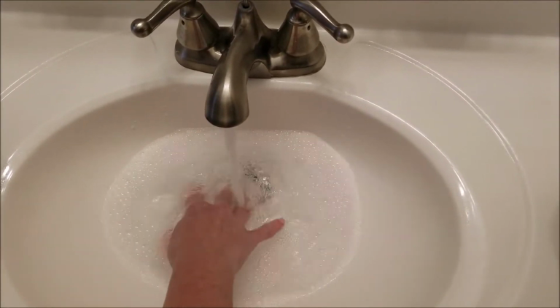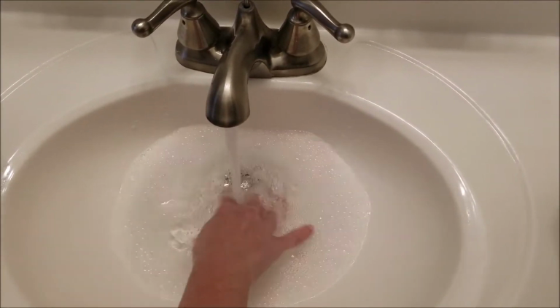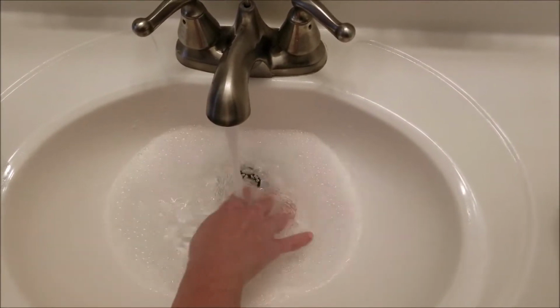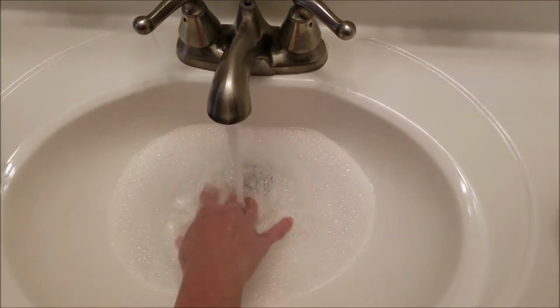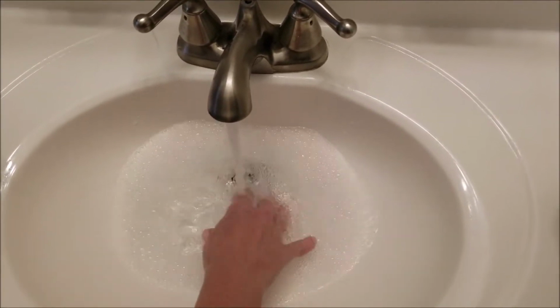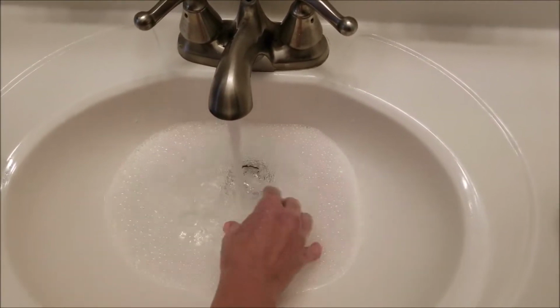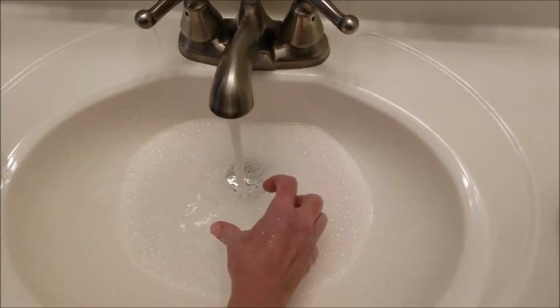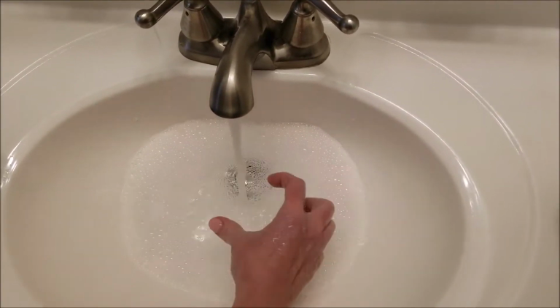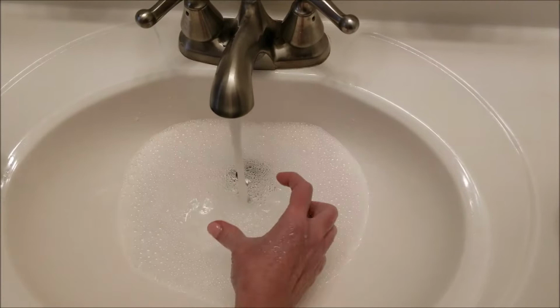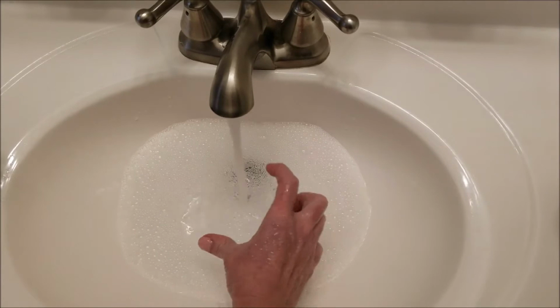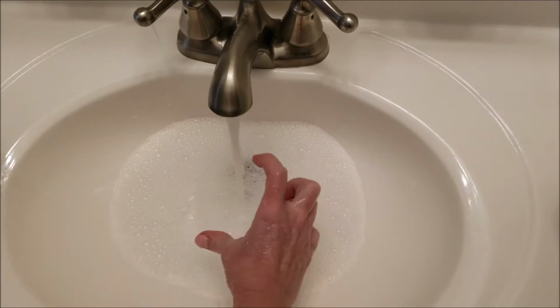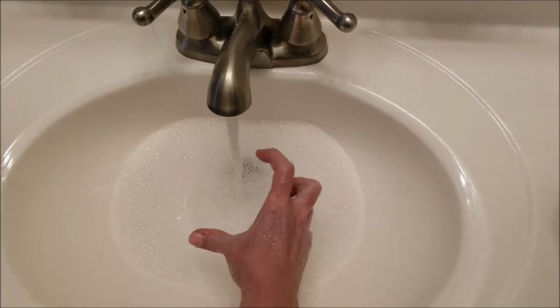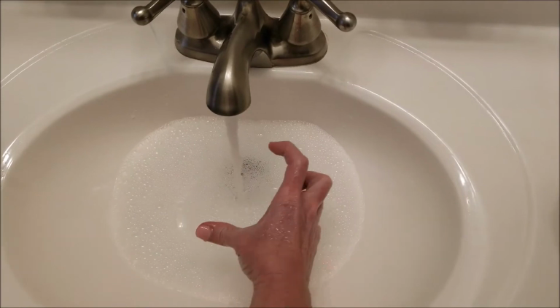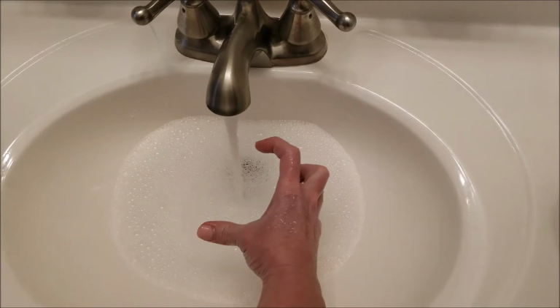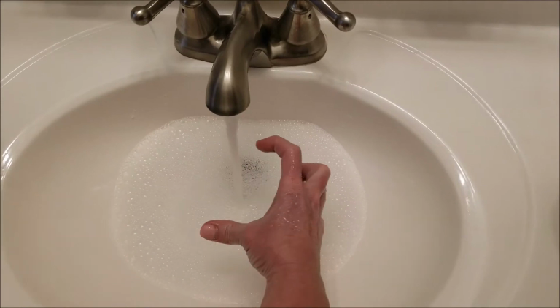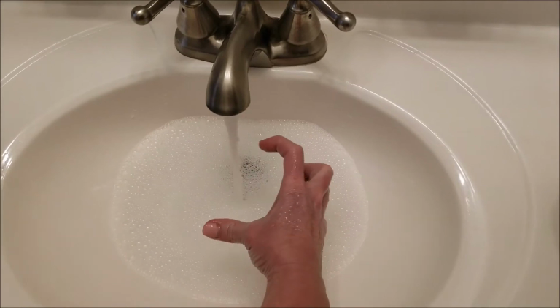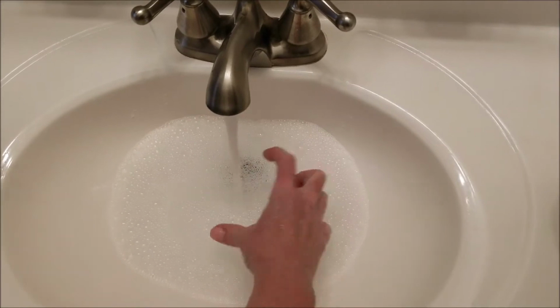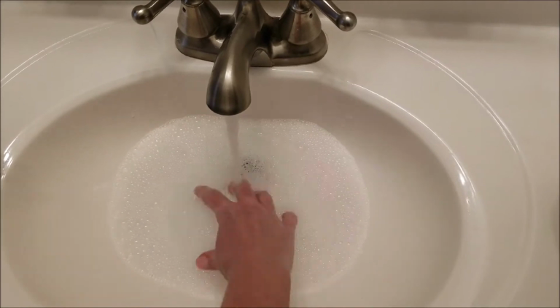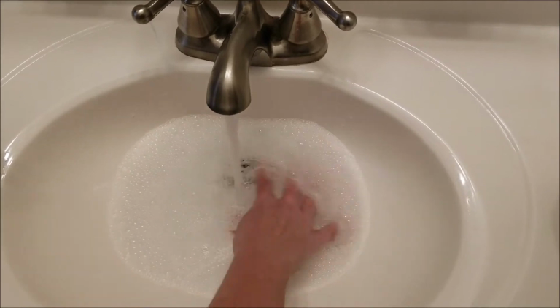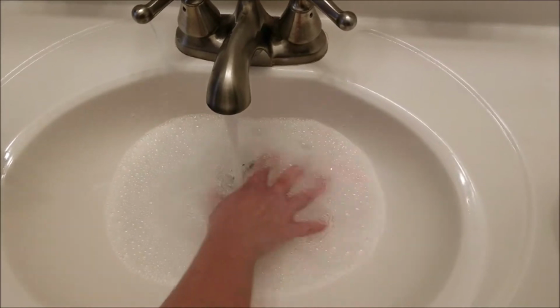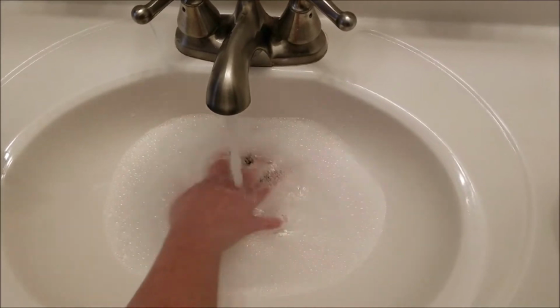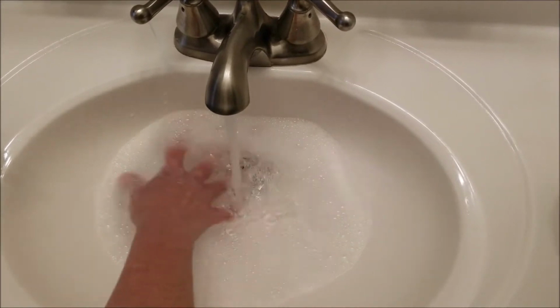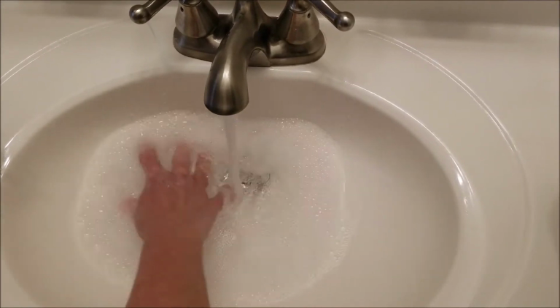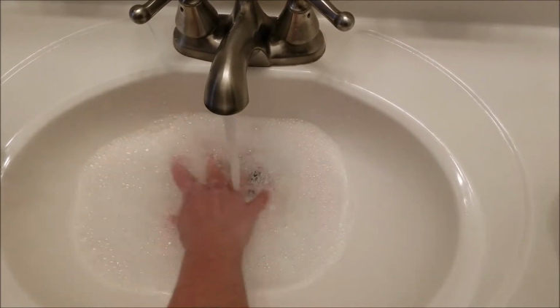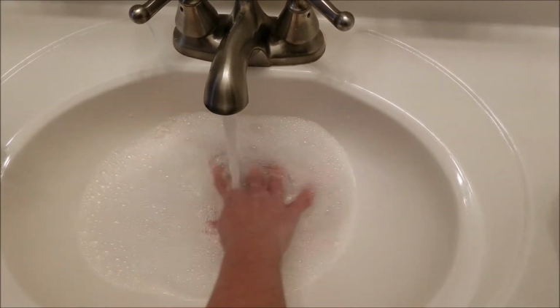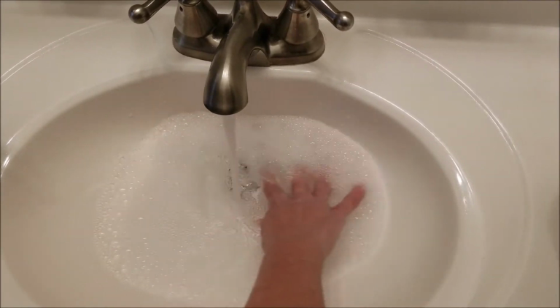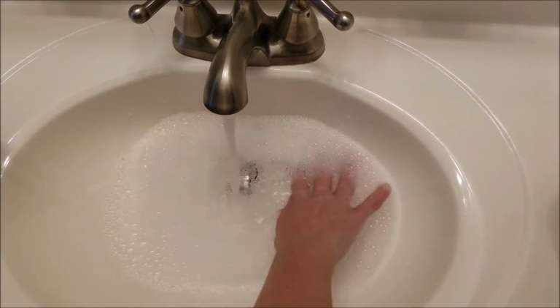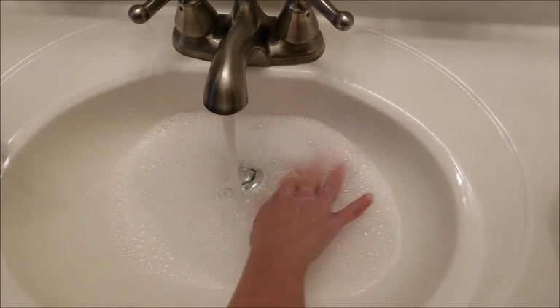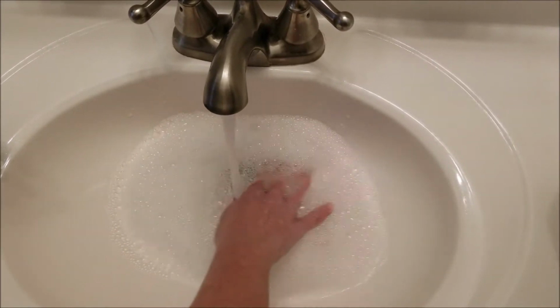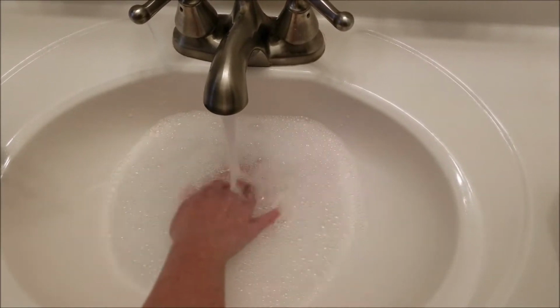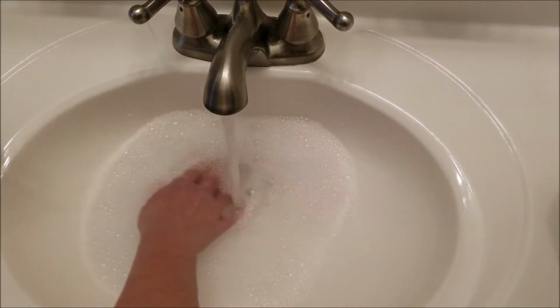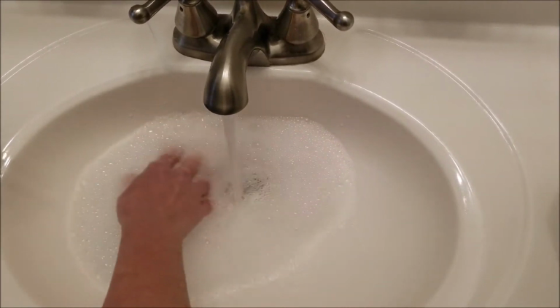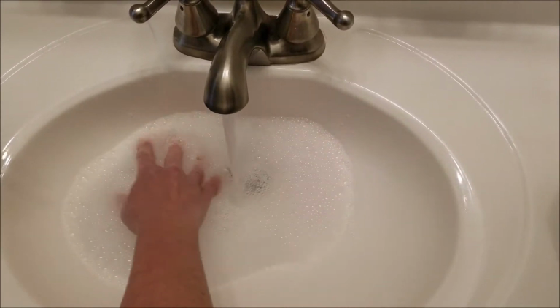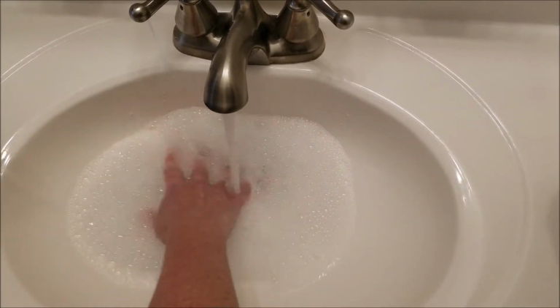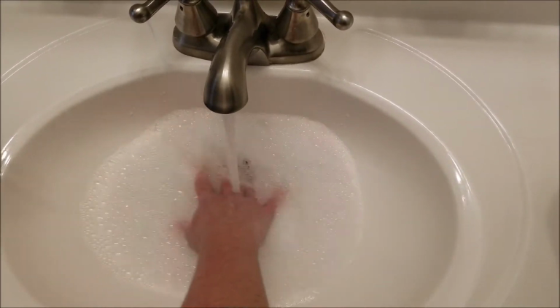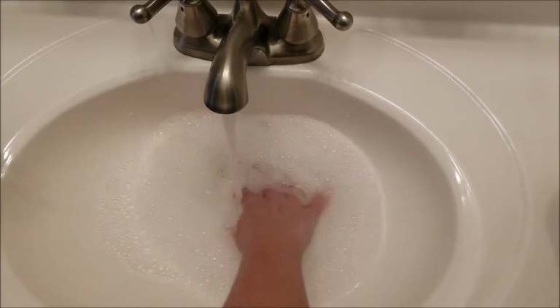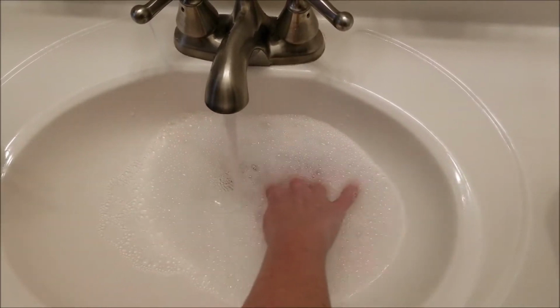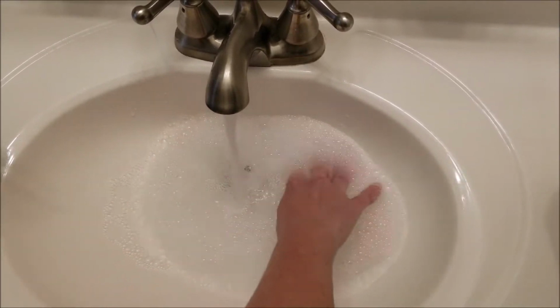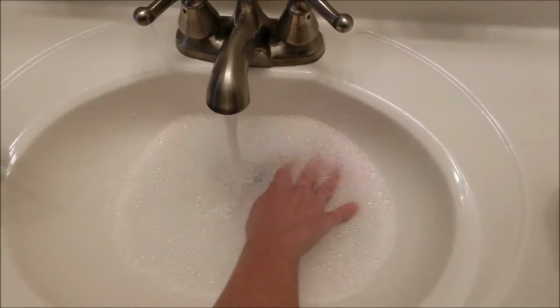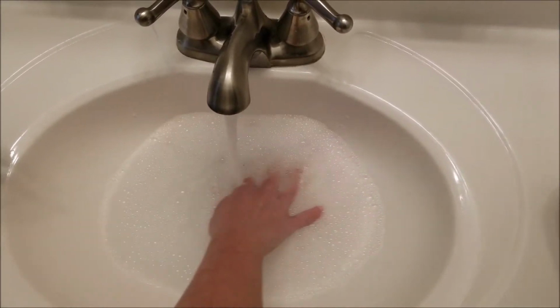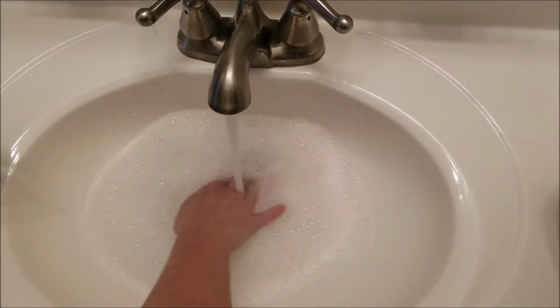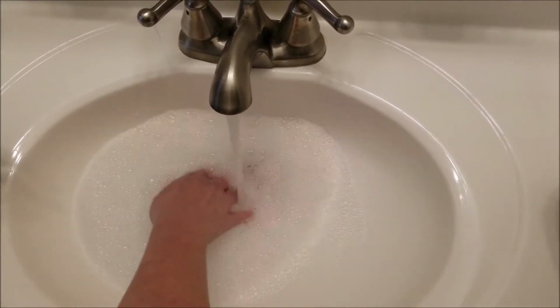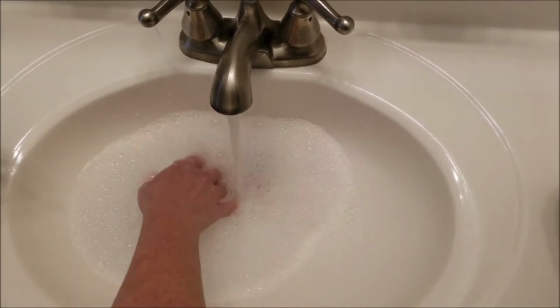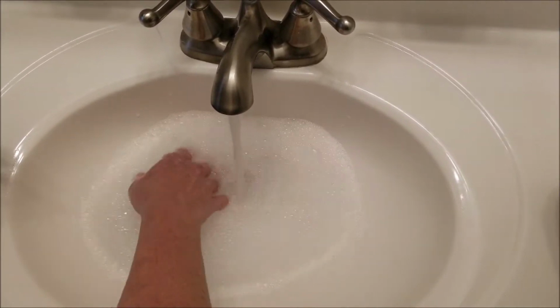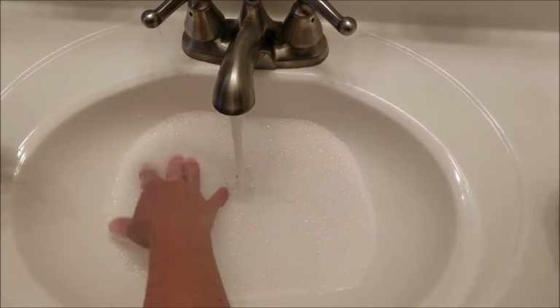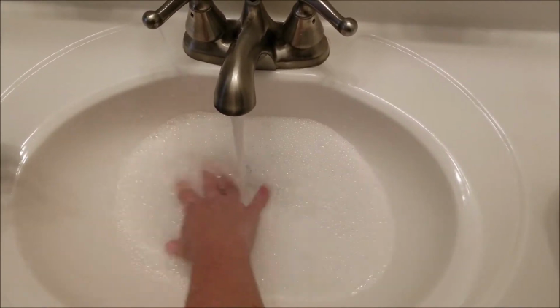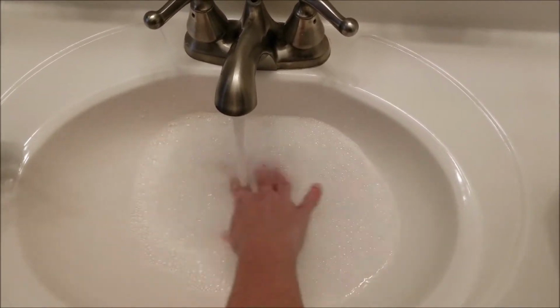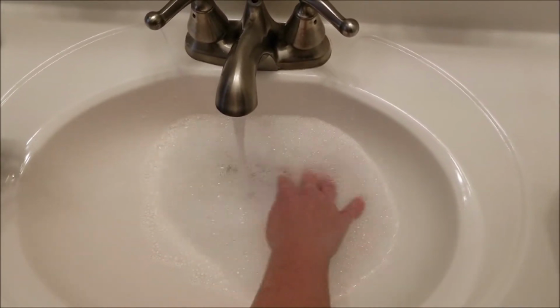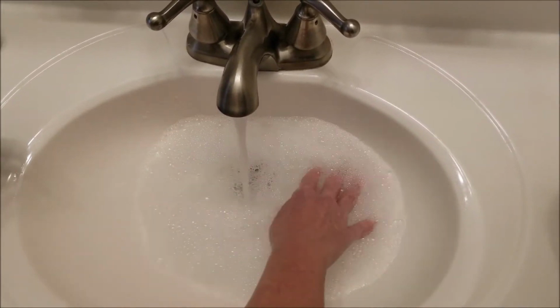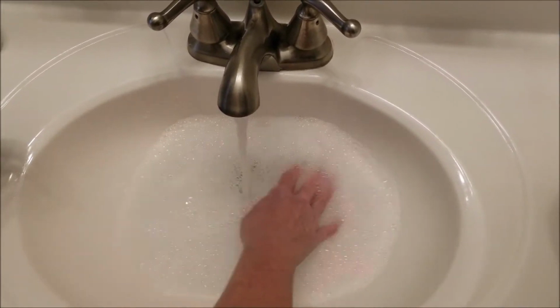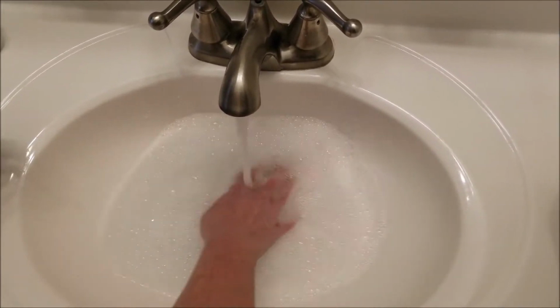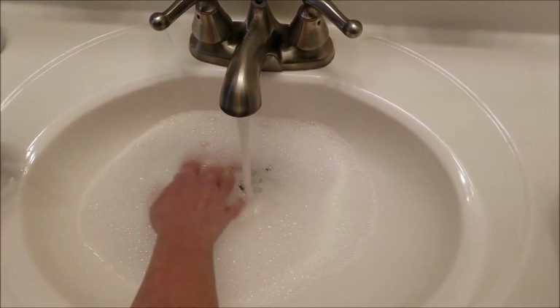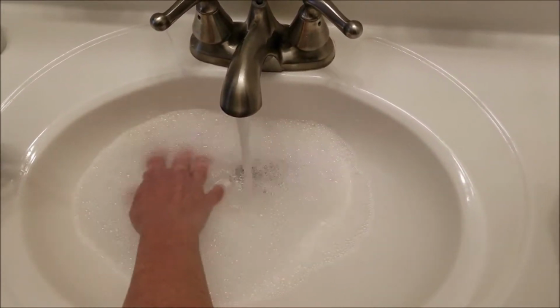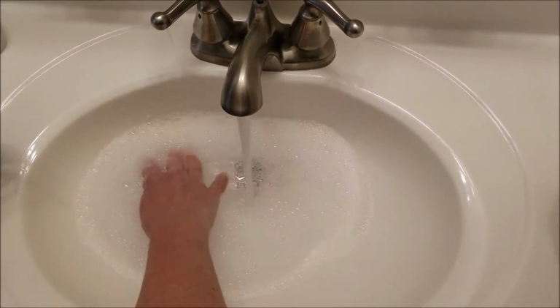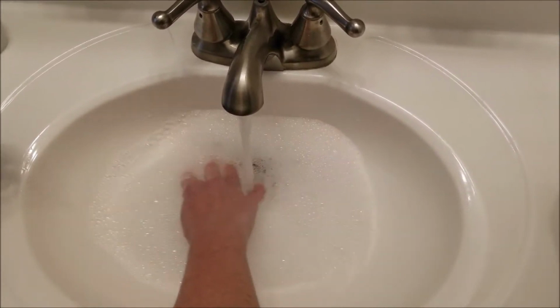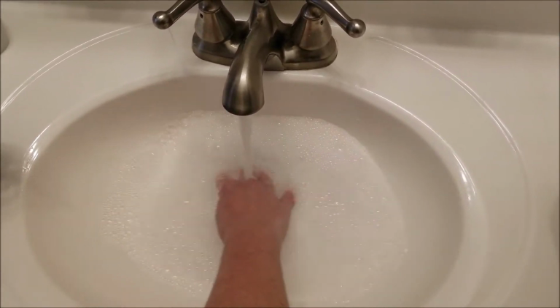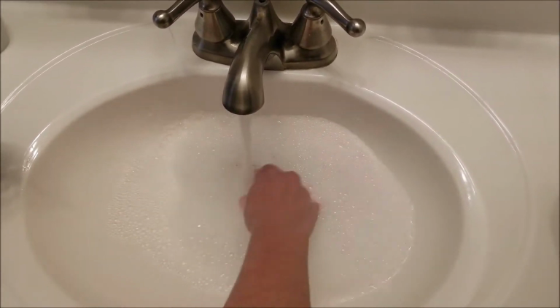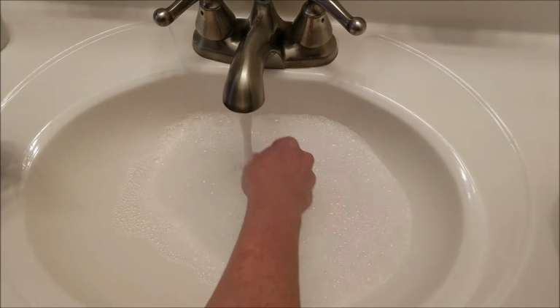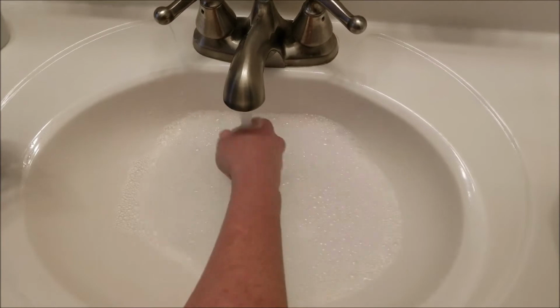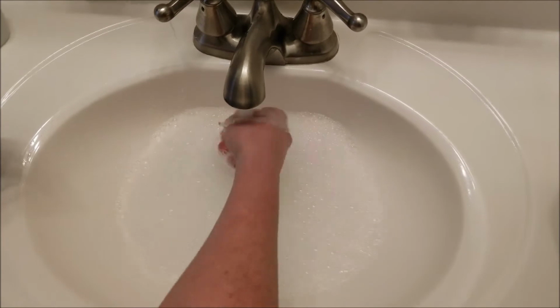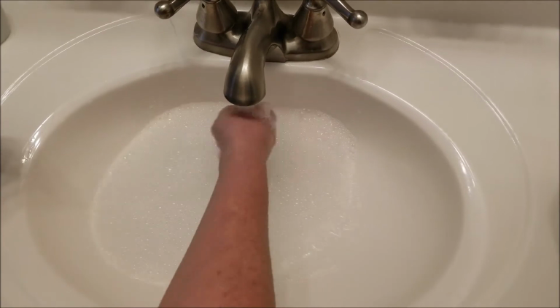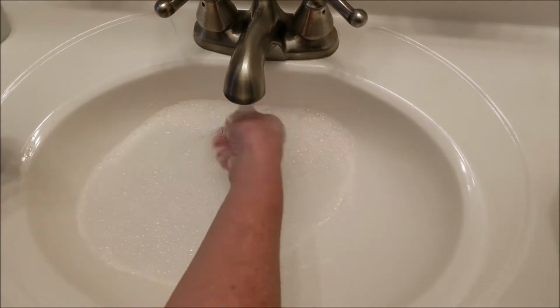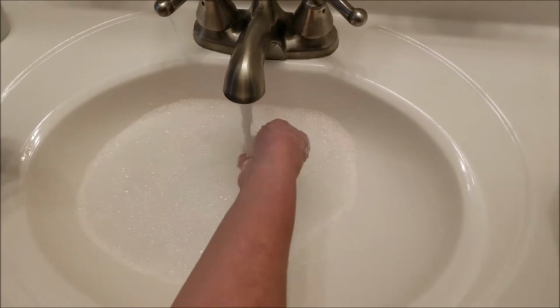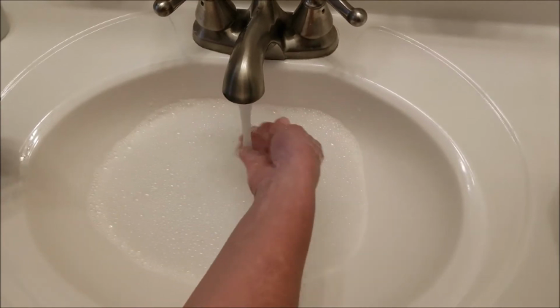It probably only needs to be two or three inches deep. Theoretically she swims, but I'm not going to risk that.